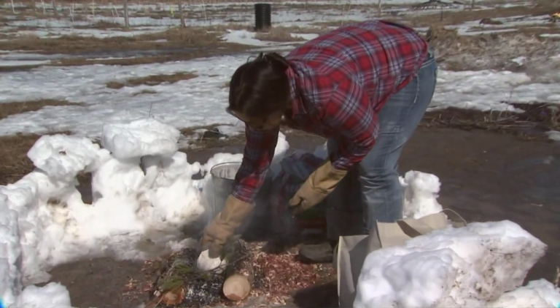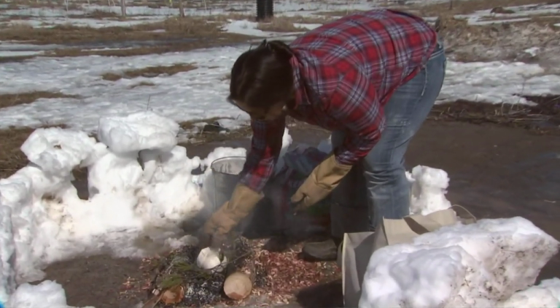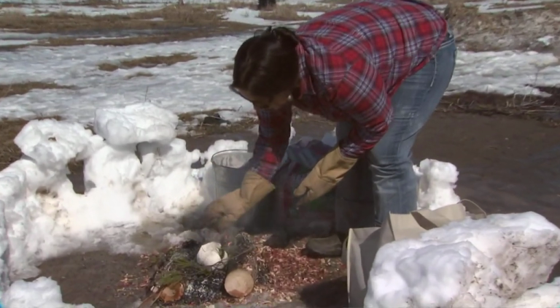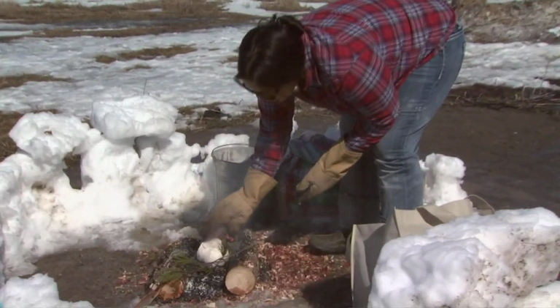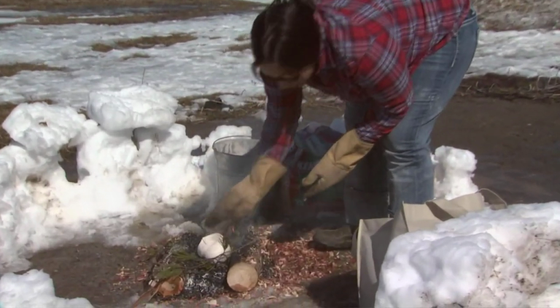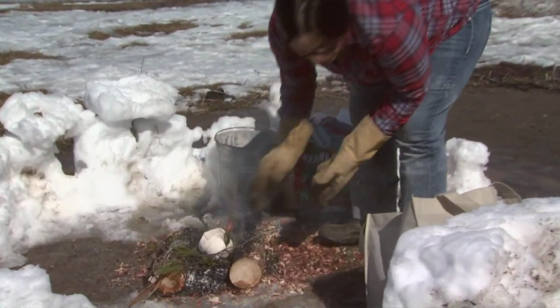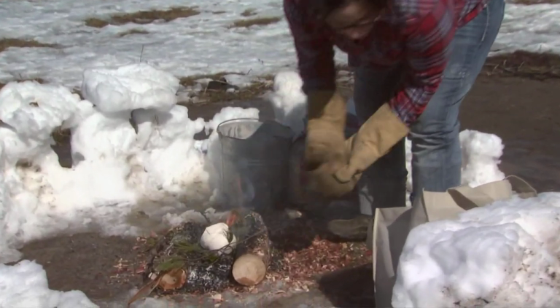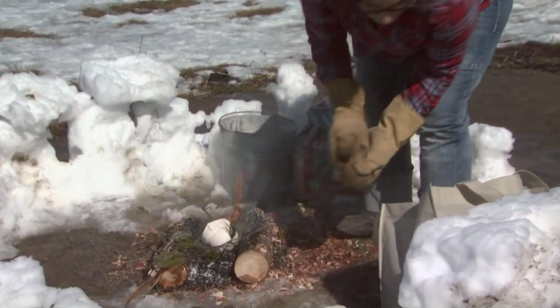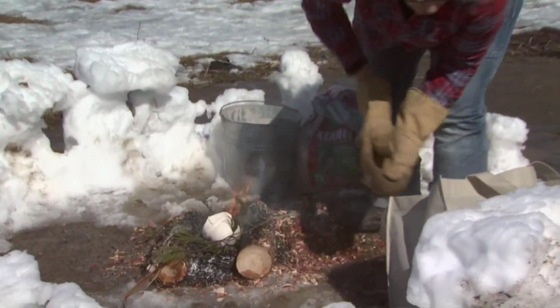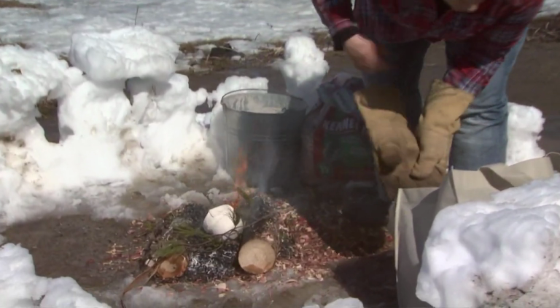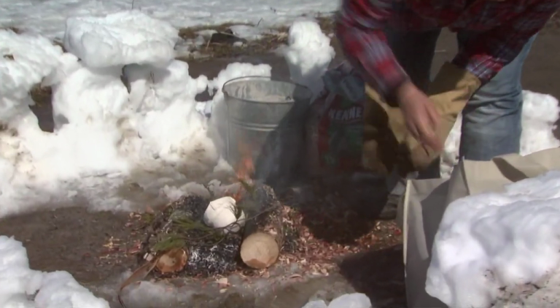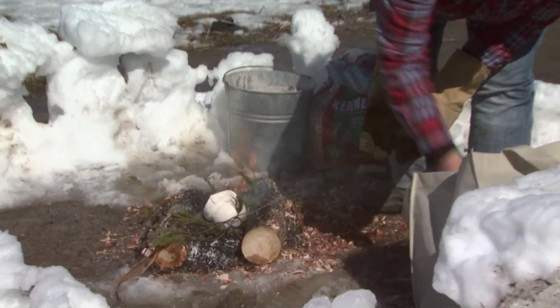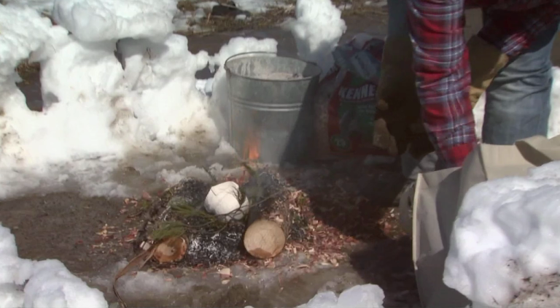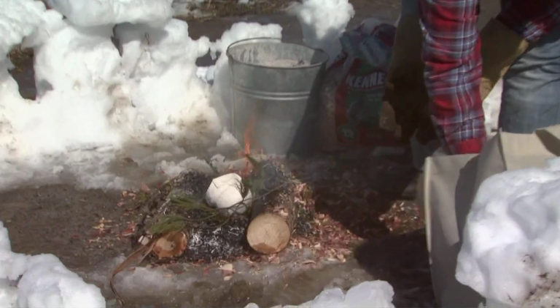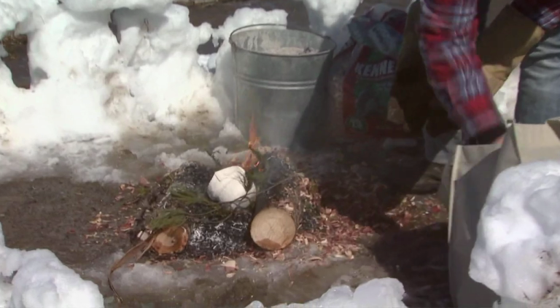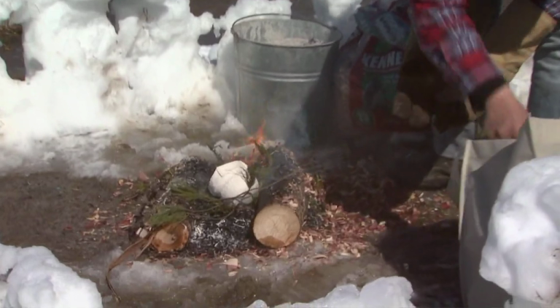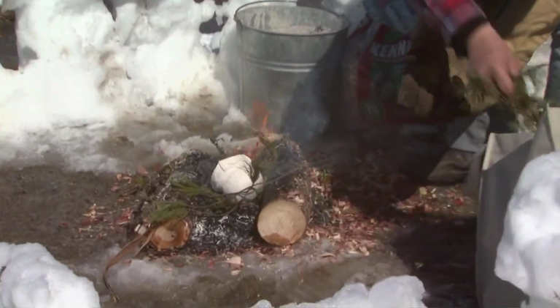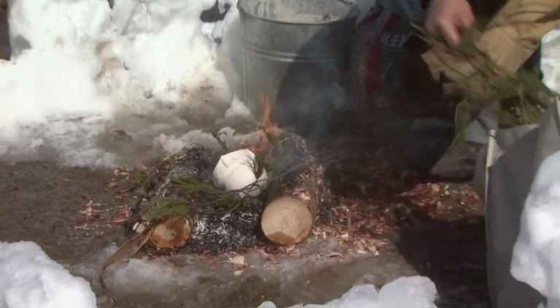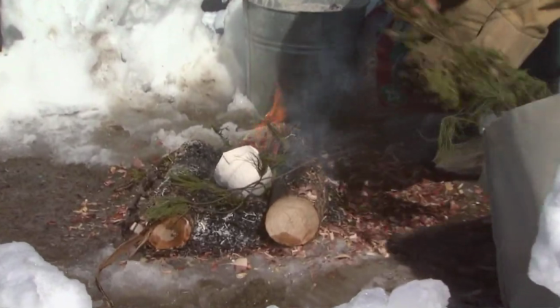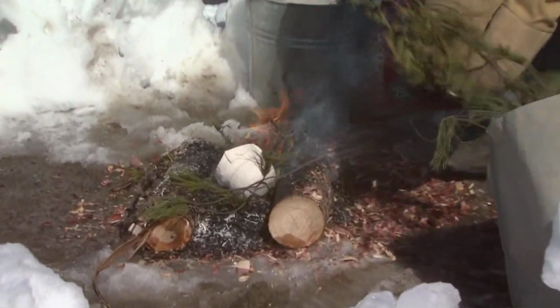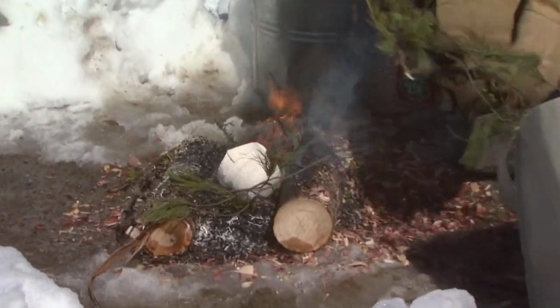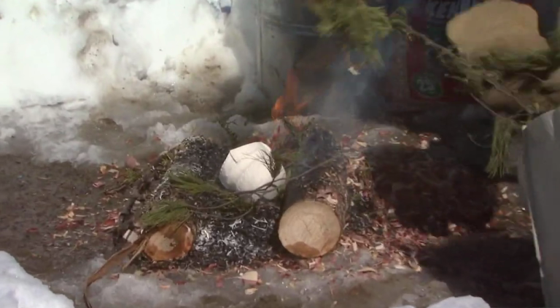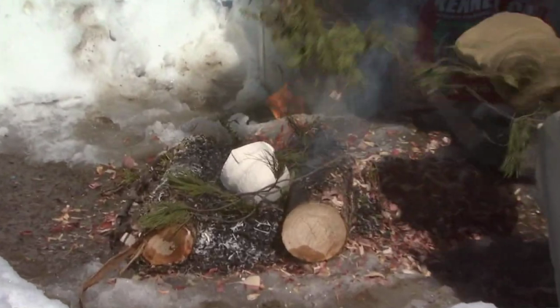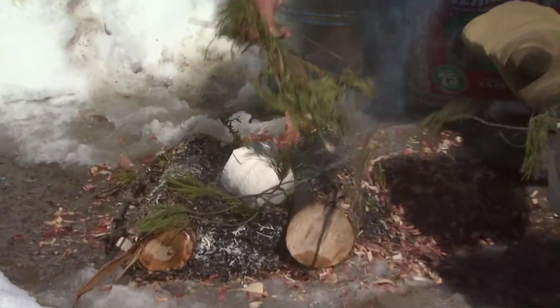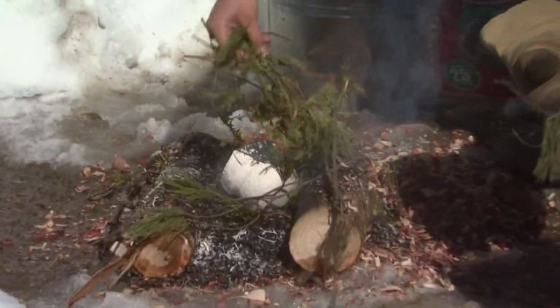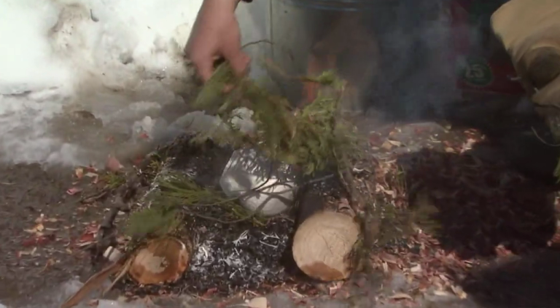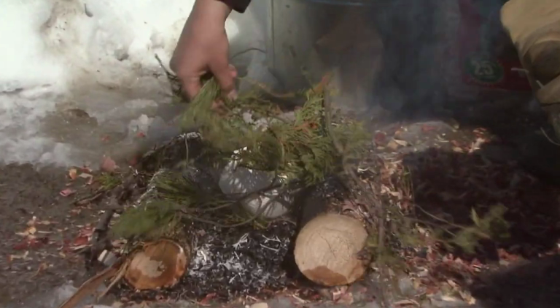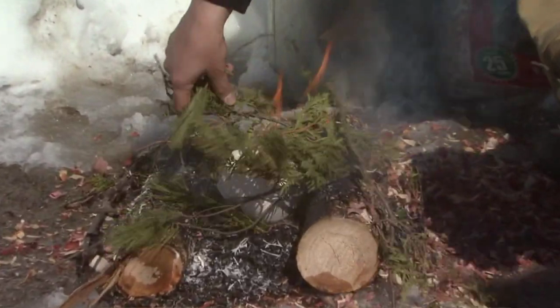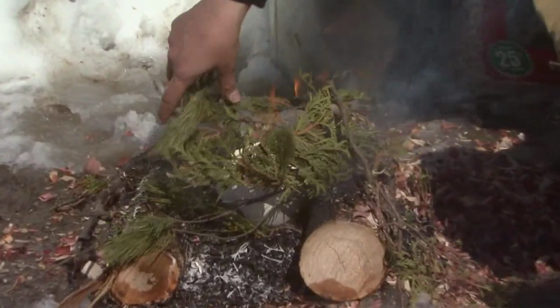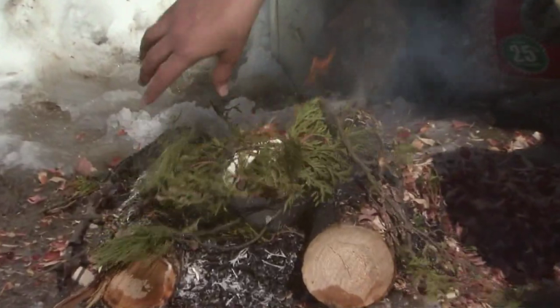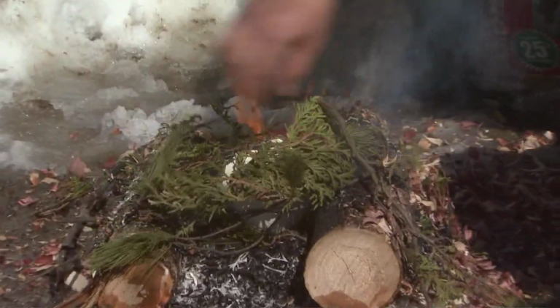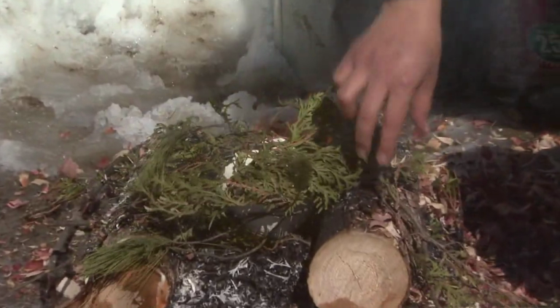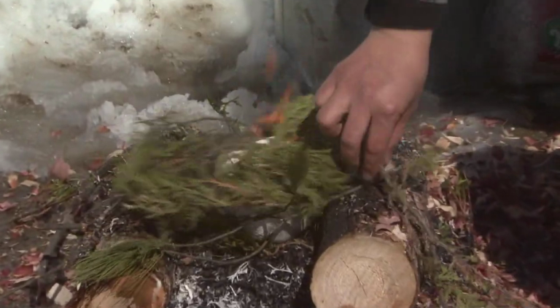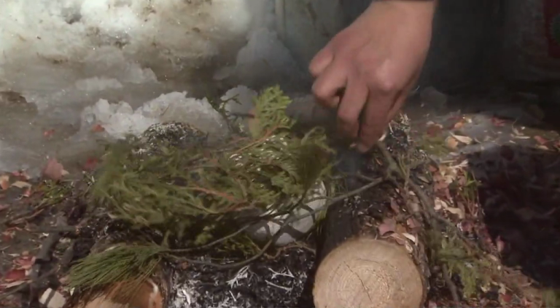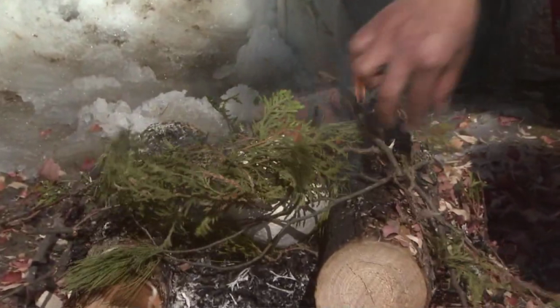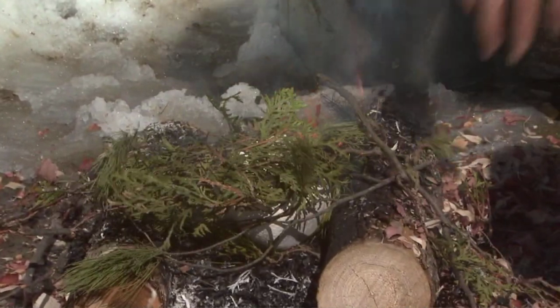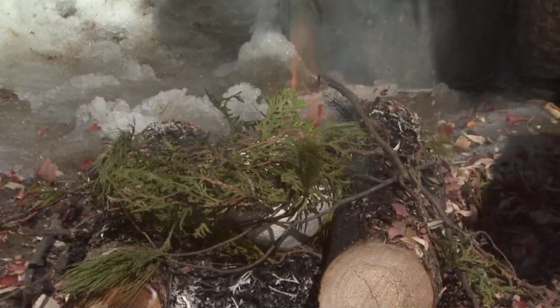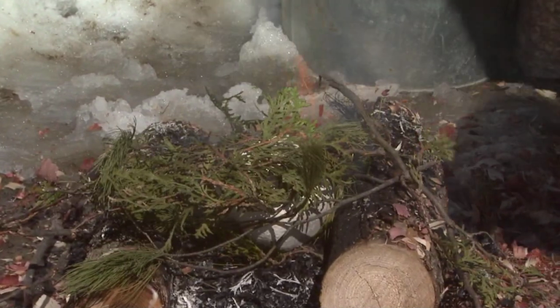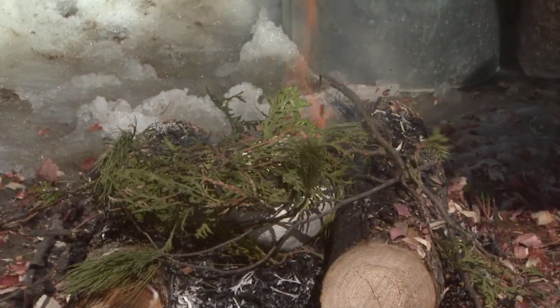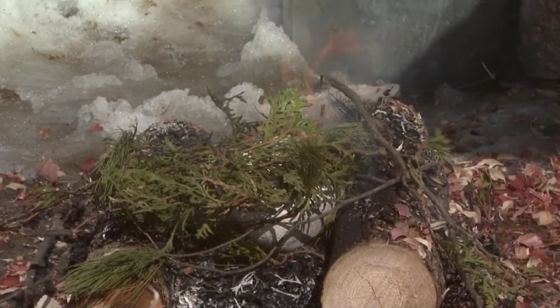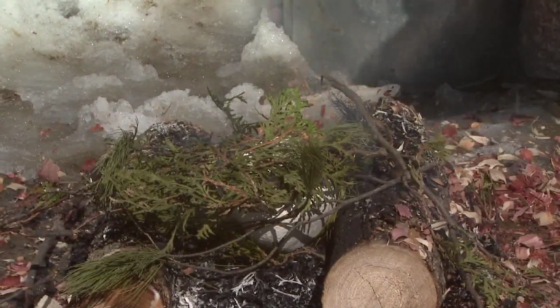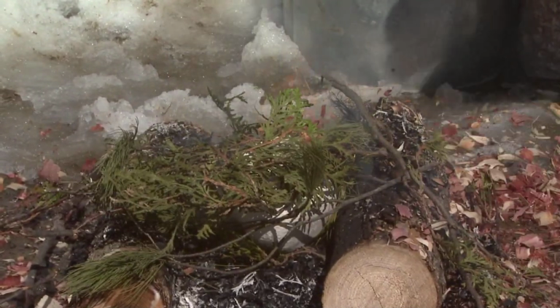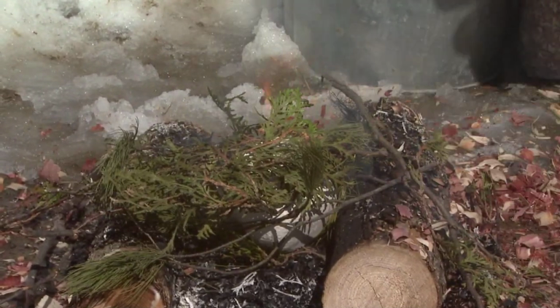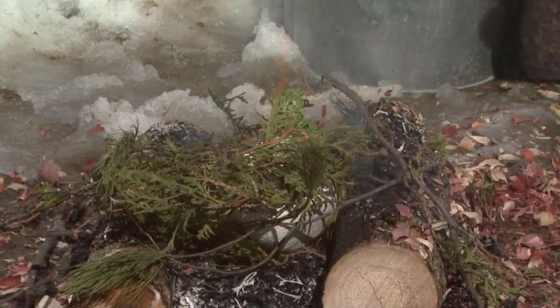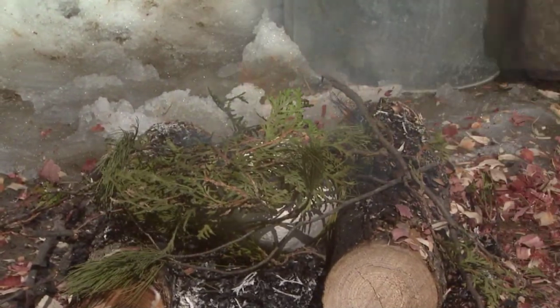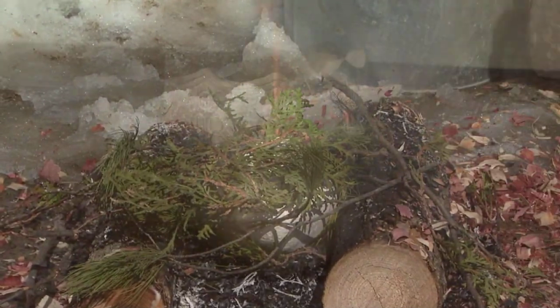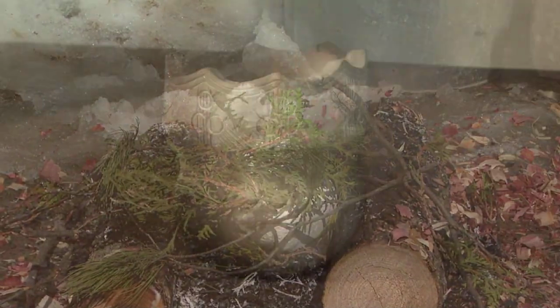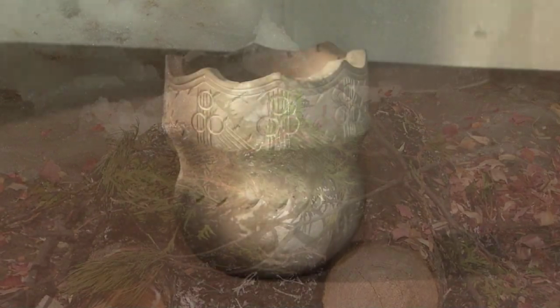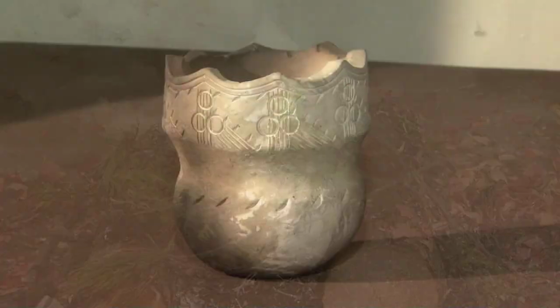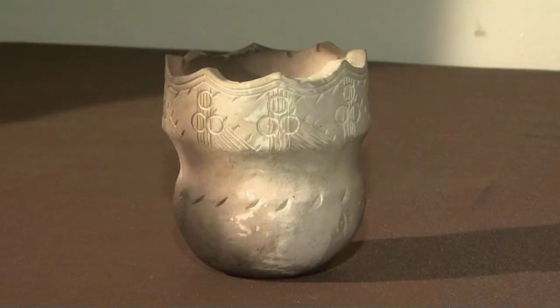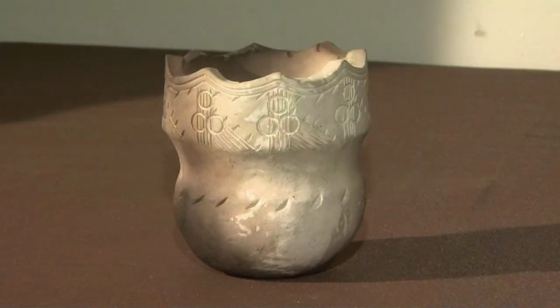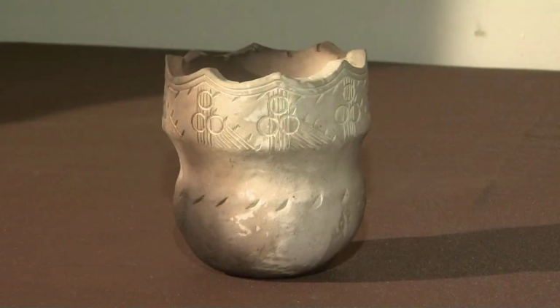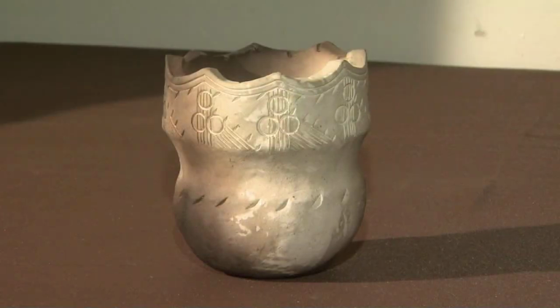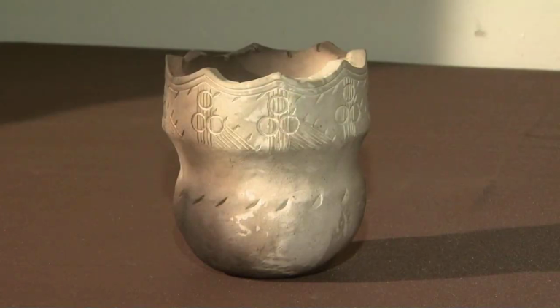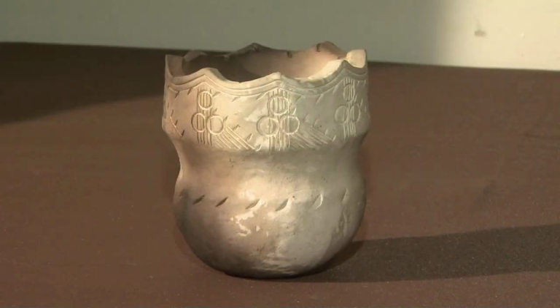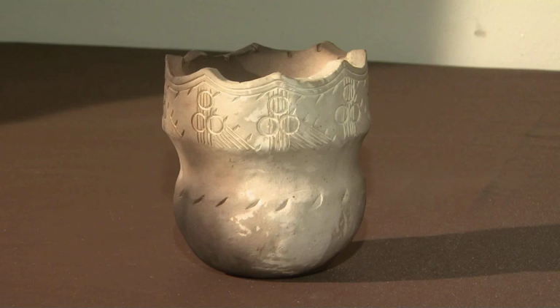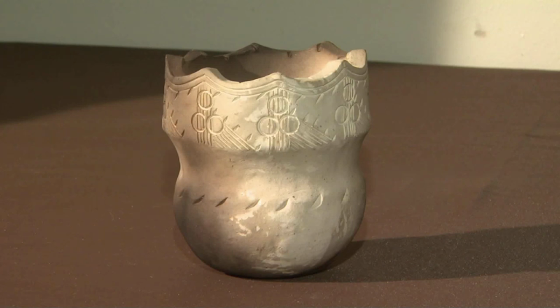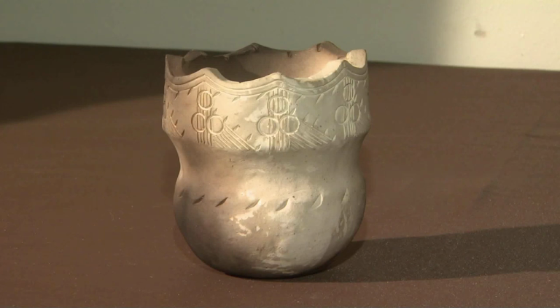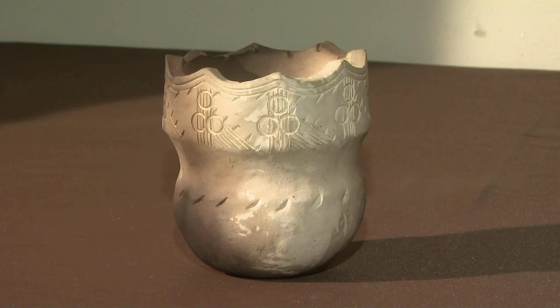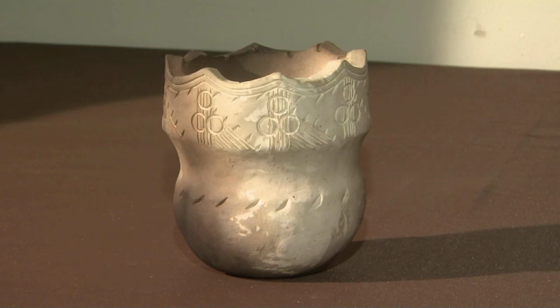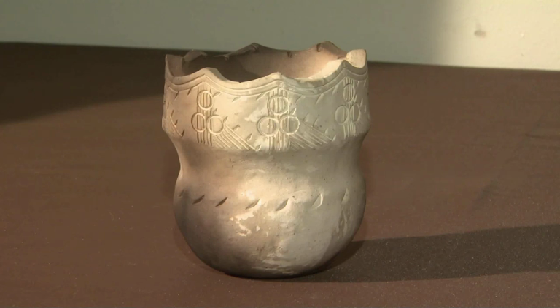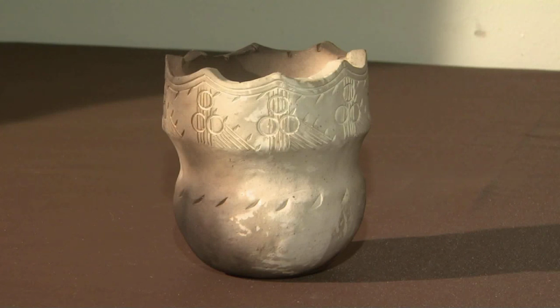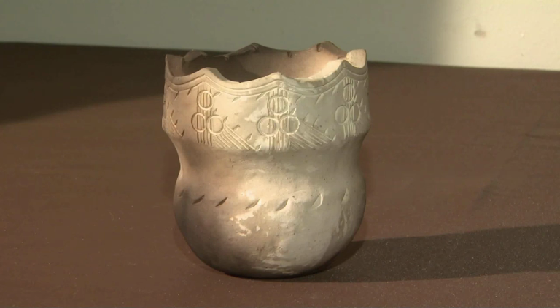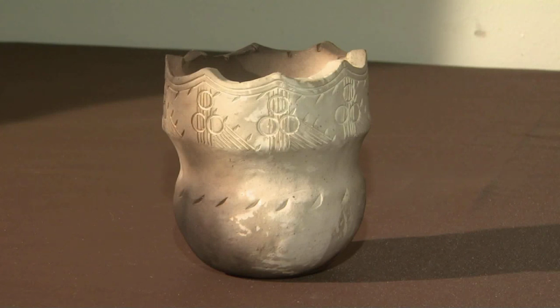Artist Natasha Smoke Santiago uses smoke to create an antique look for her pots, which are fired with modern methods.